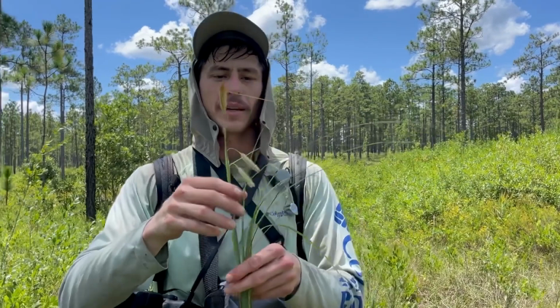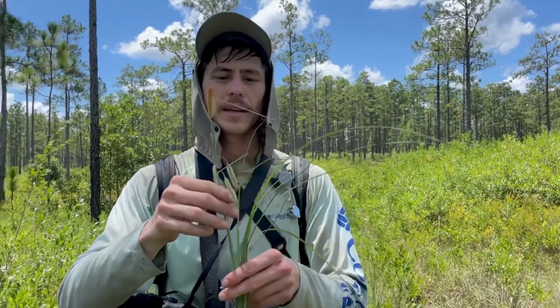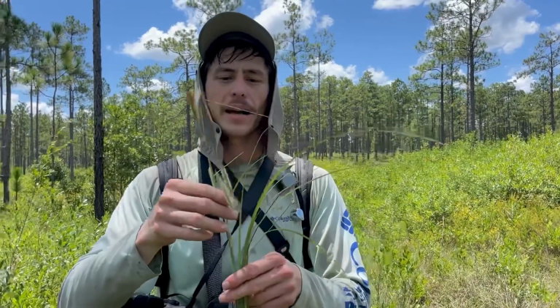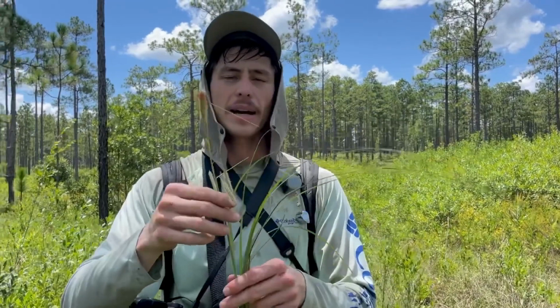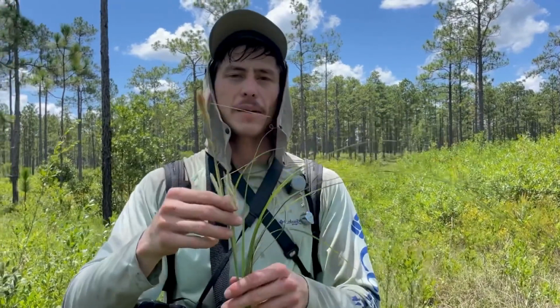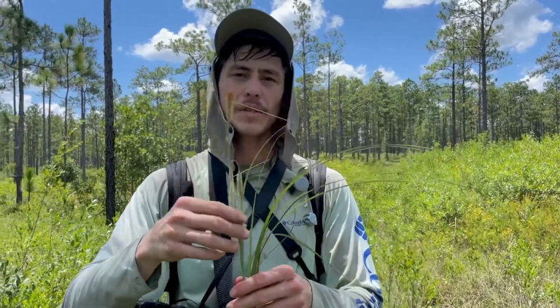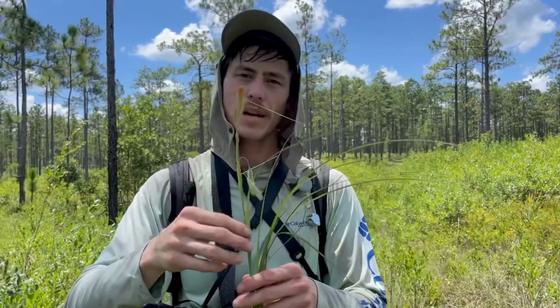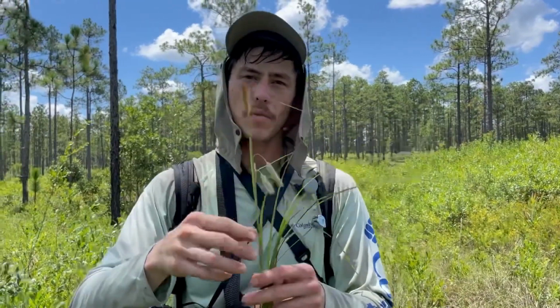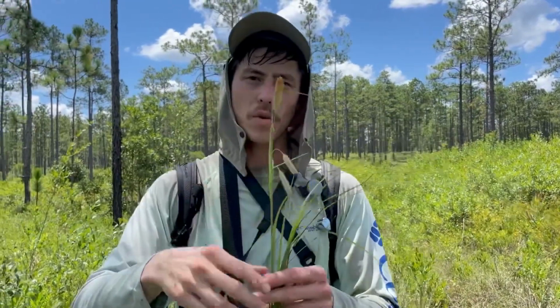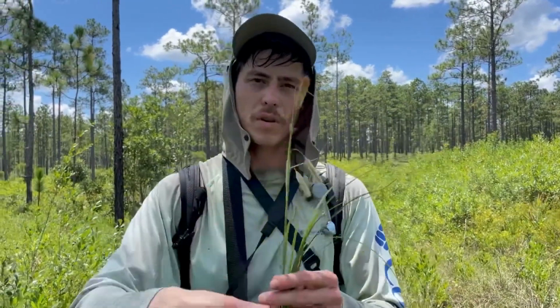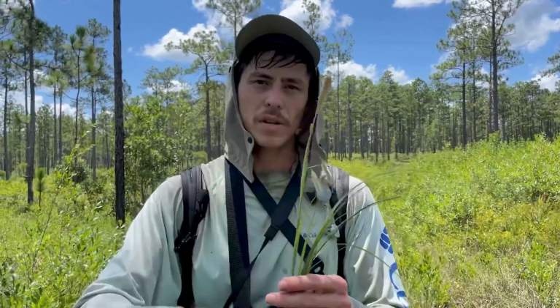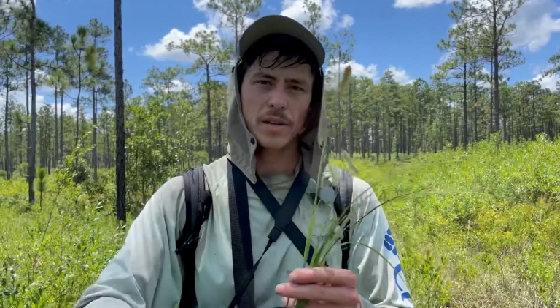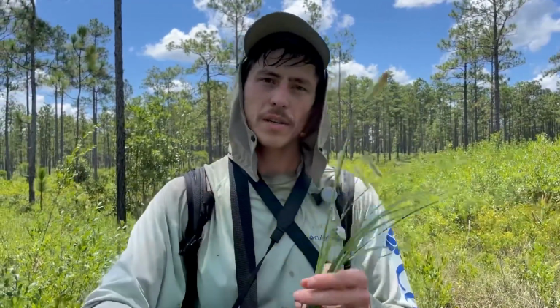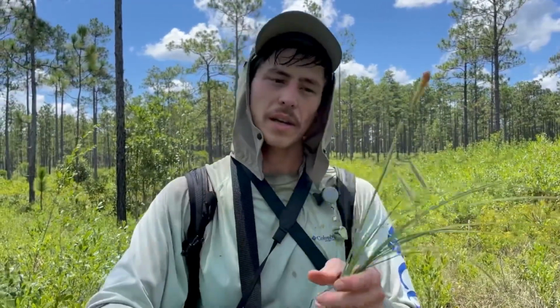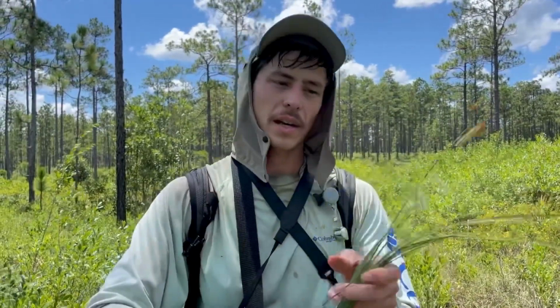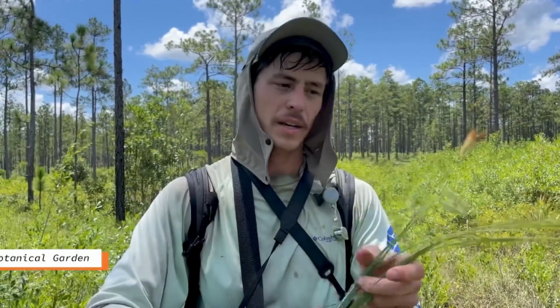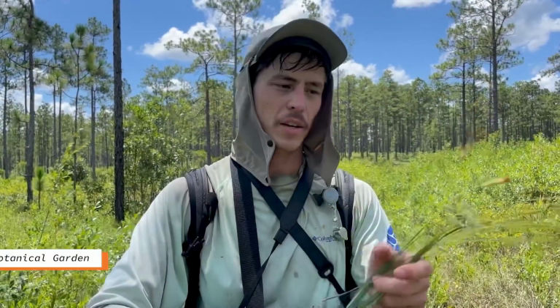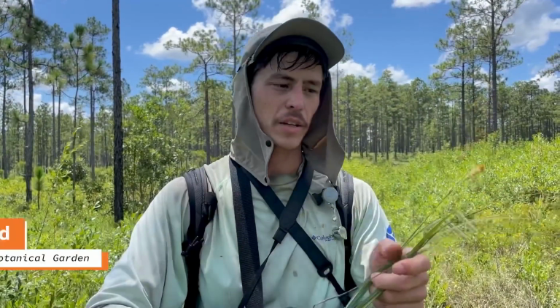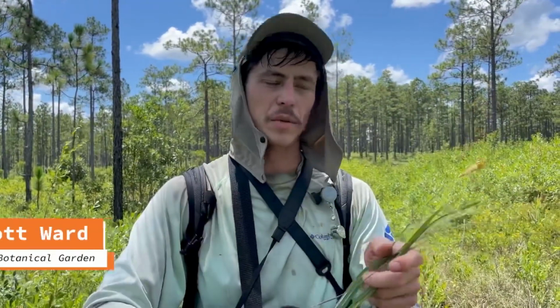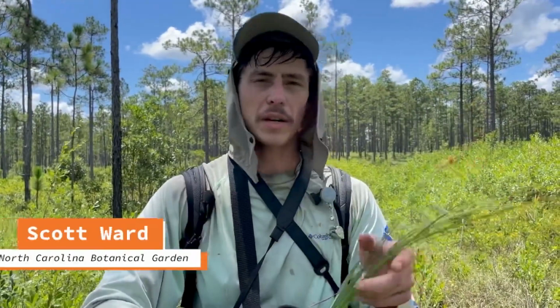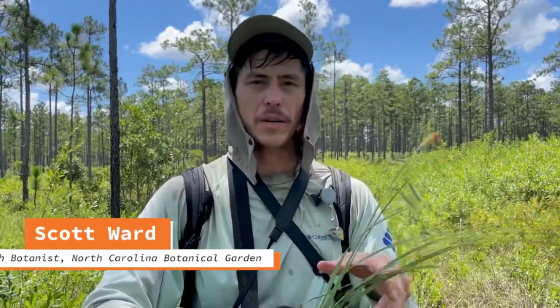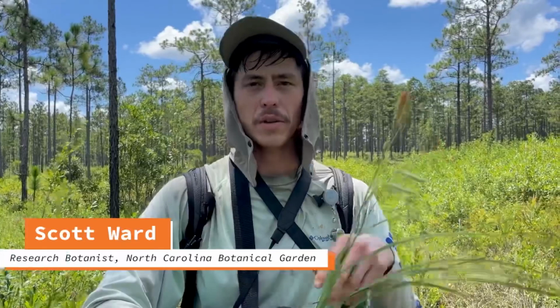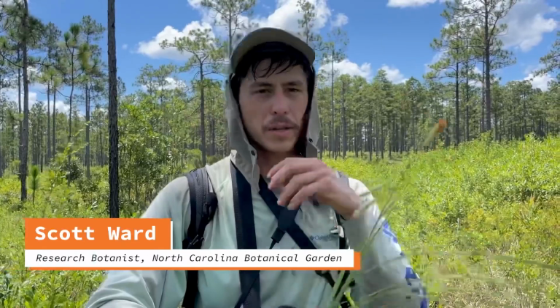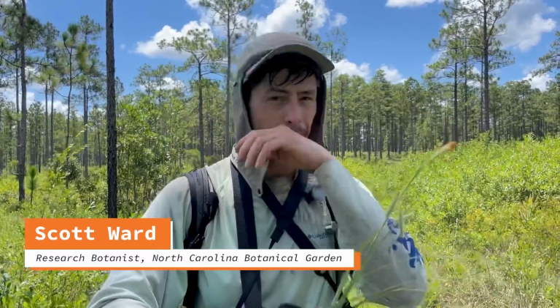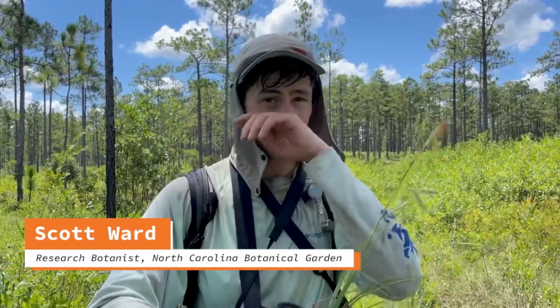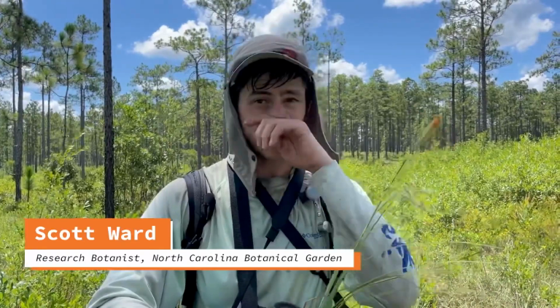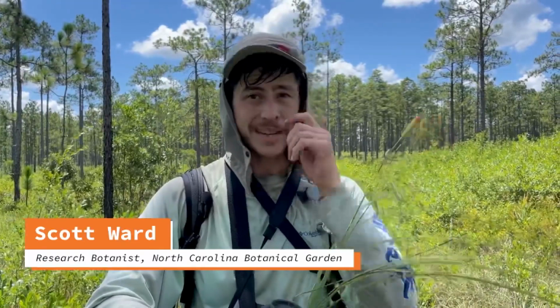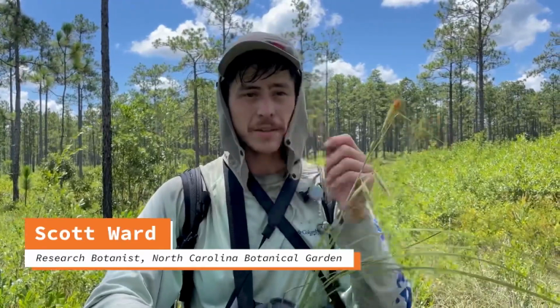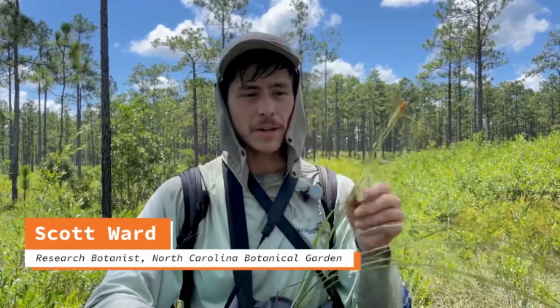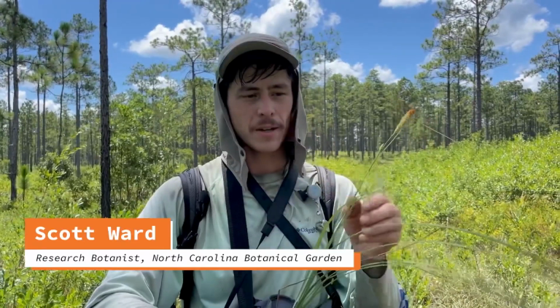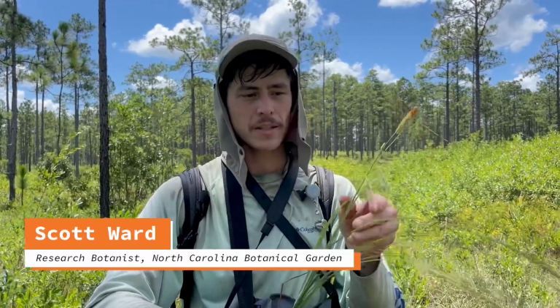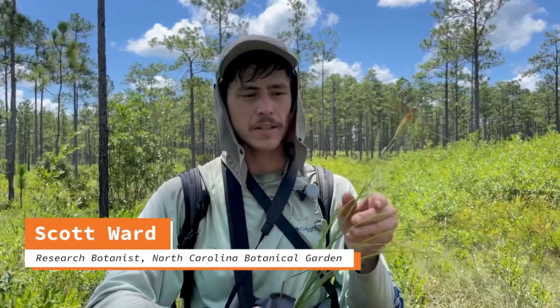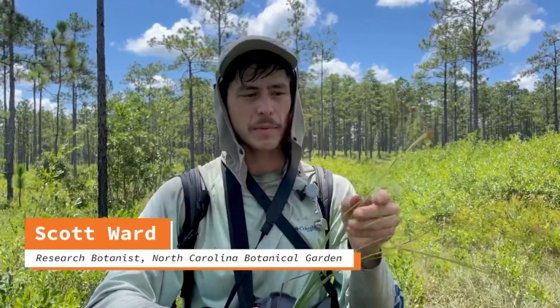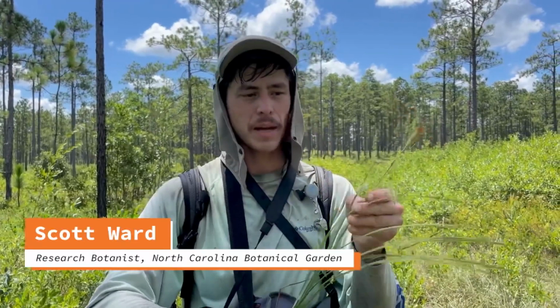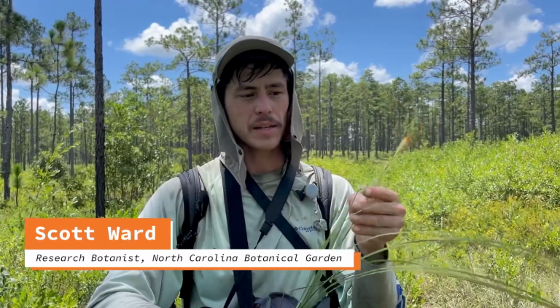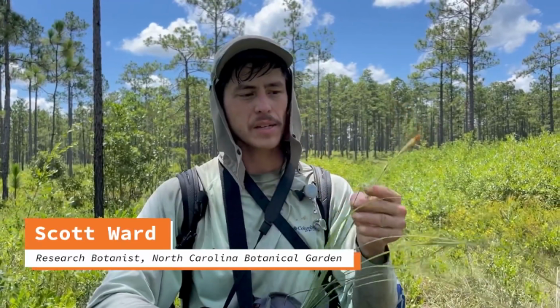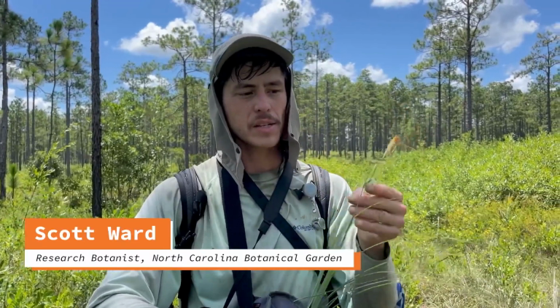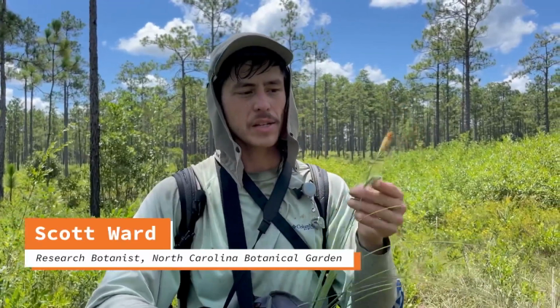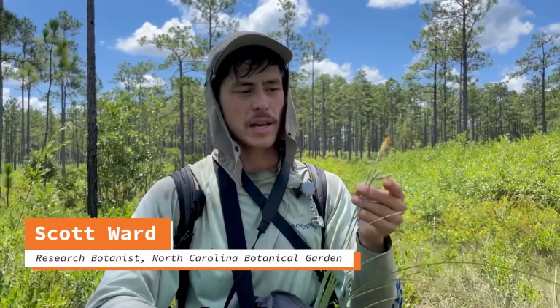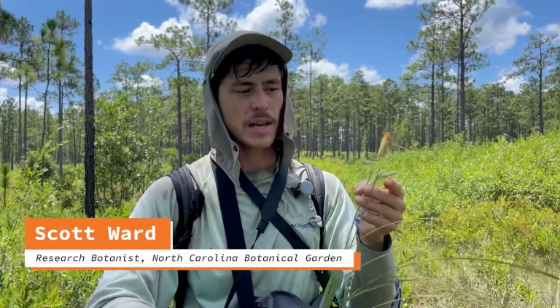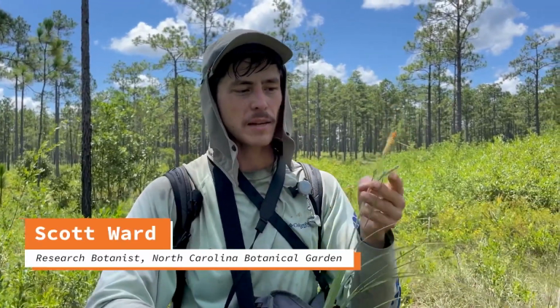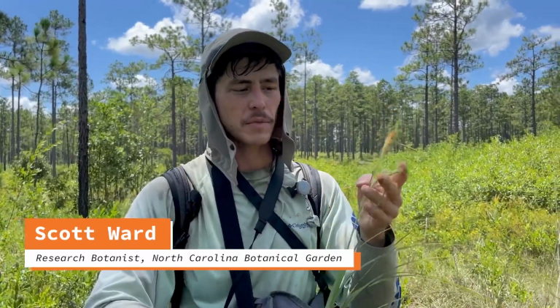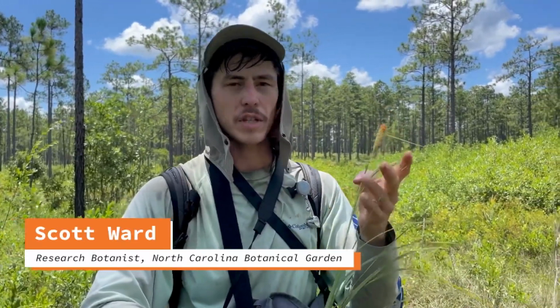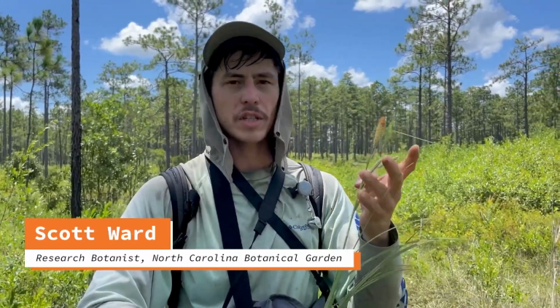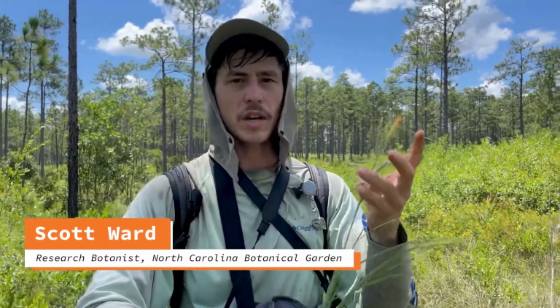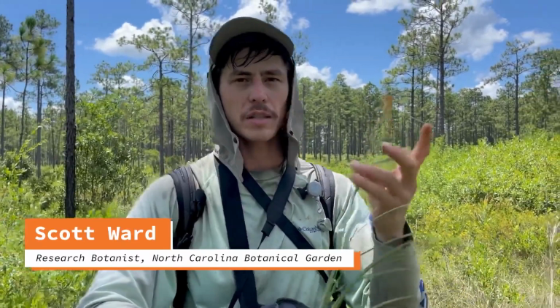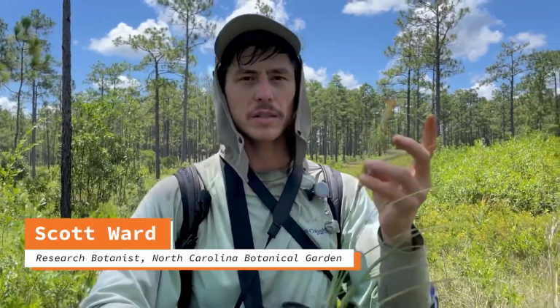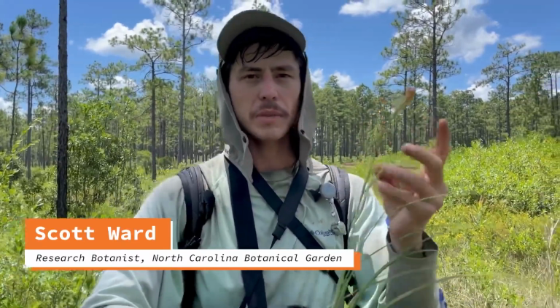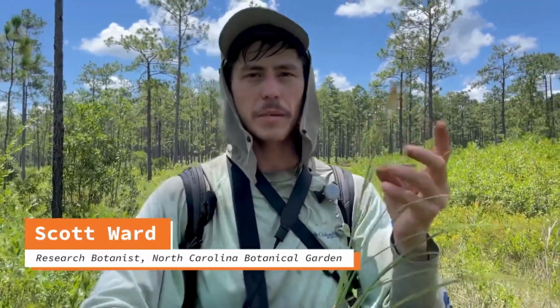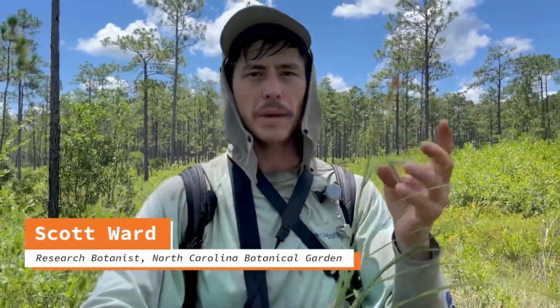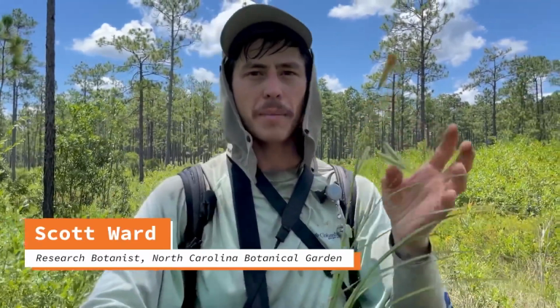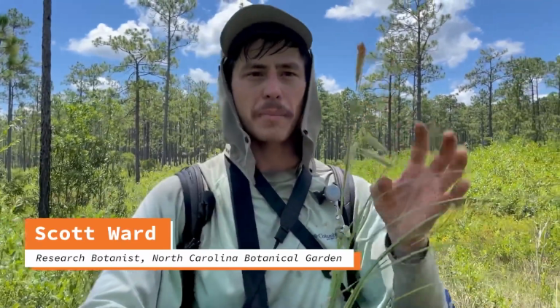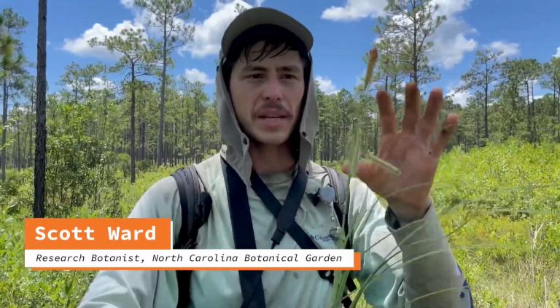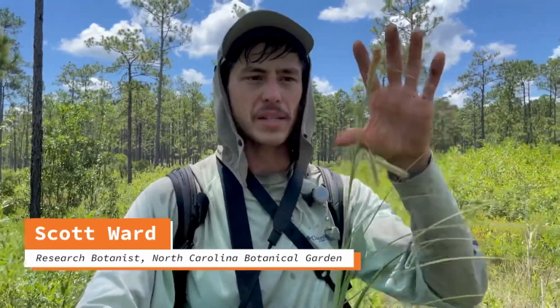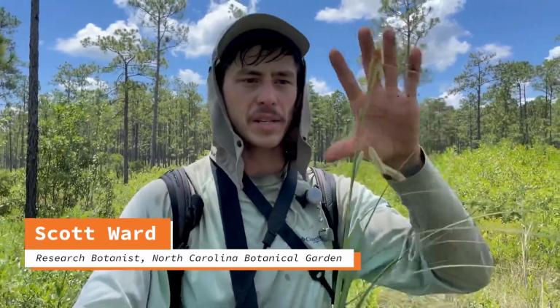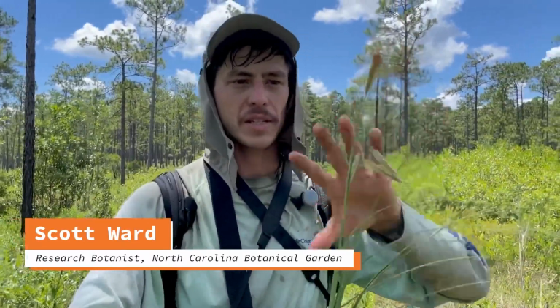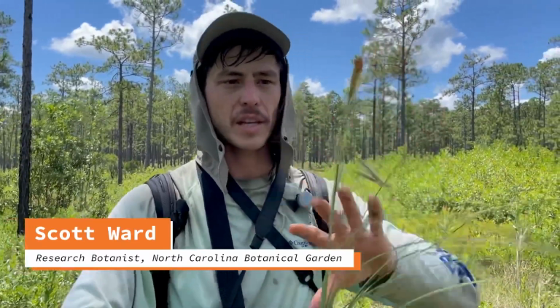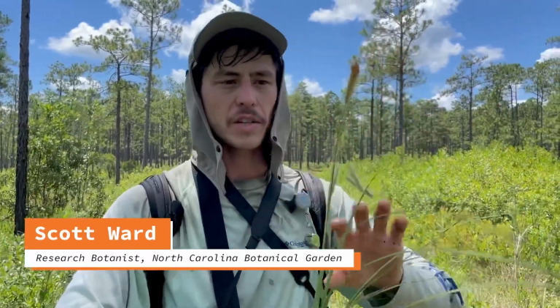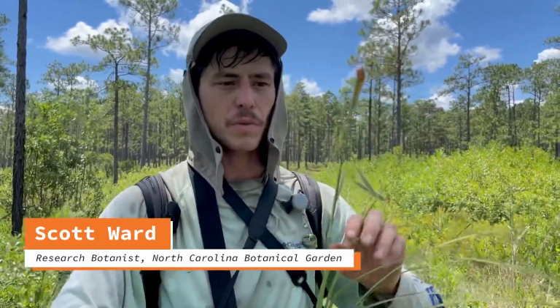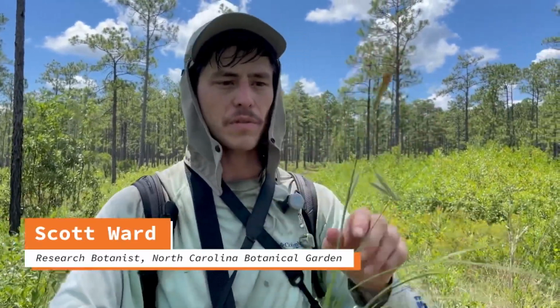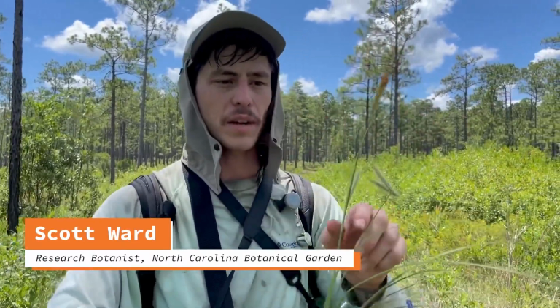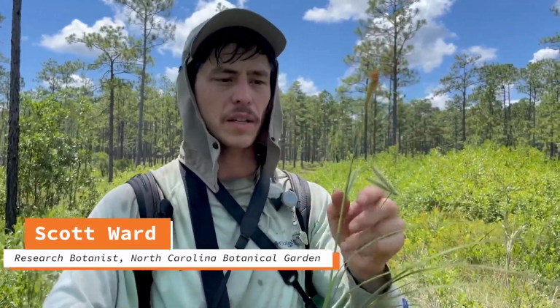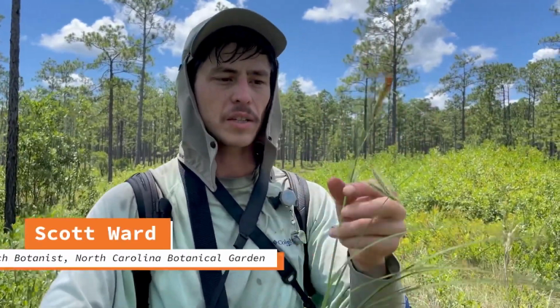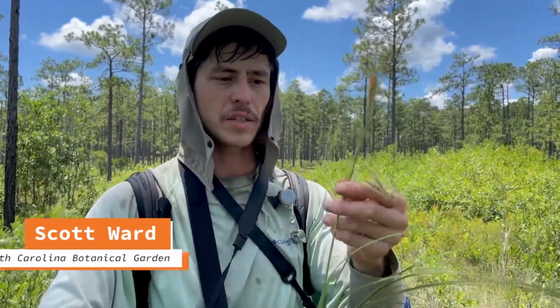Hi, I'm Scott Ward. I currently work at North Carolina Botanical Gardens as a botanist, and I'm just going to talk a little bit about basic sedge morphology.